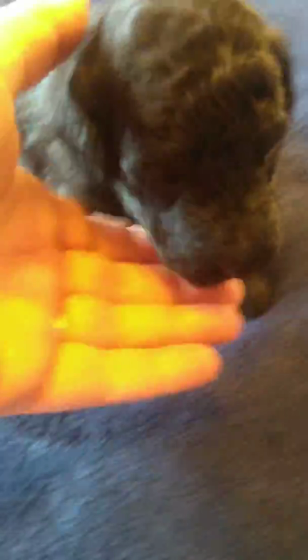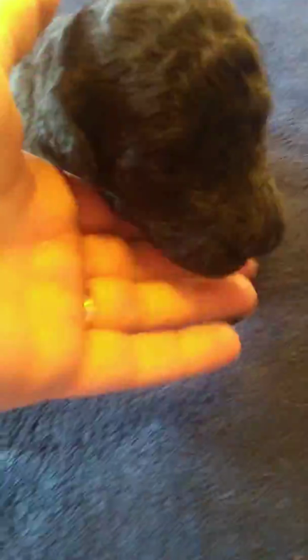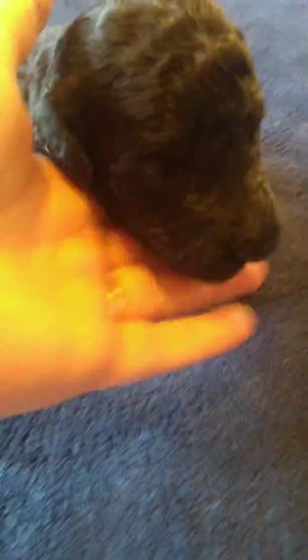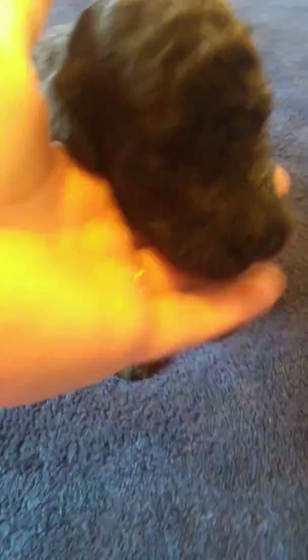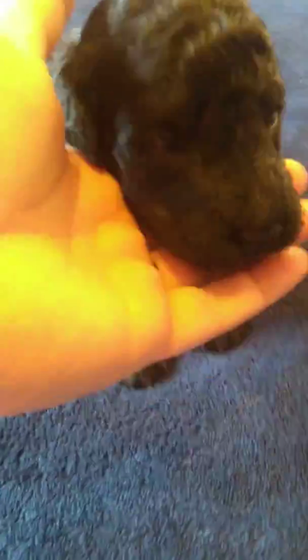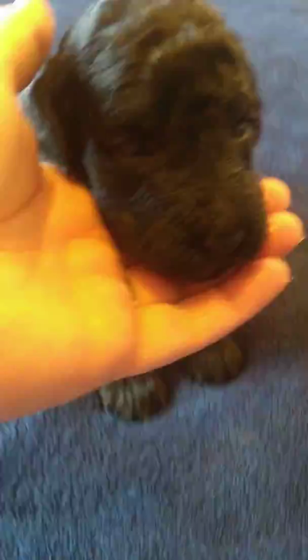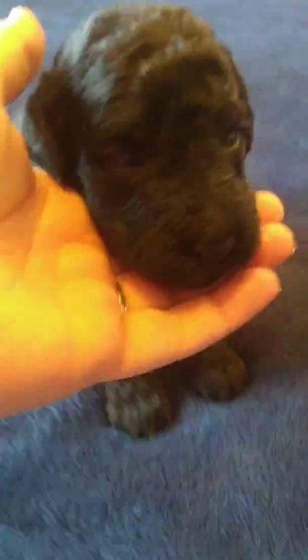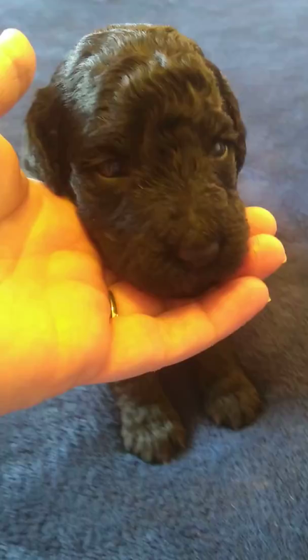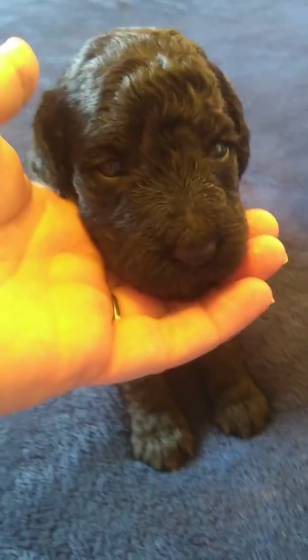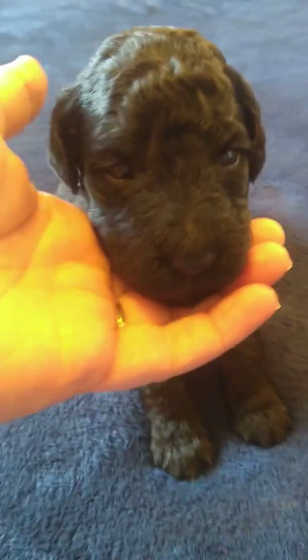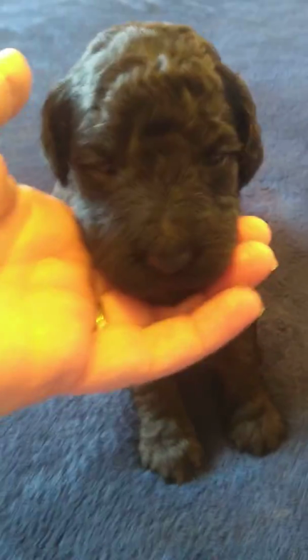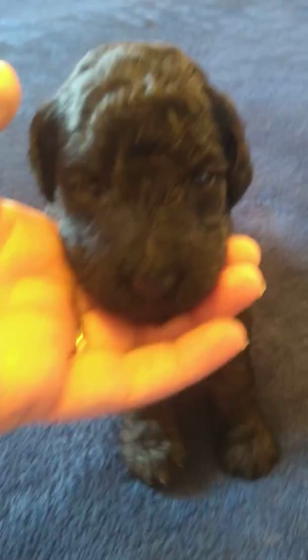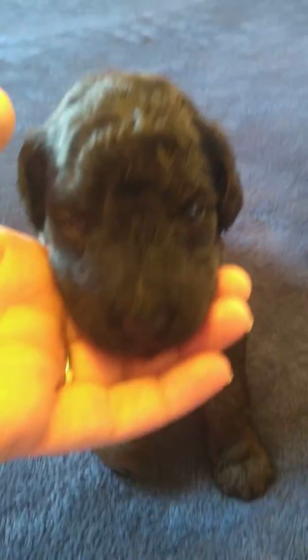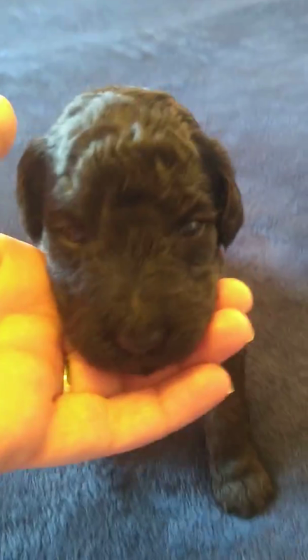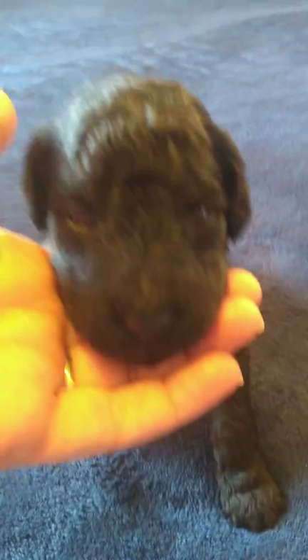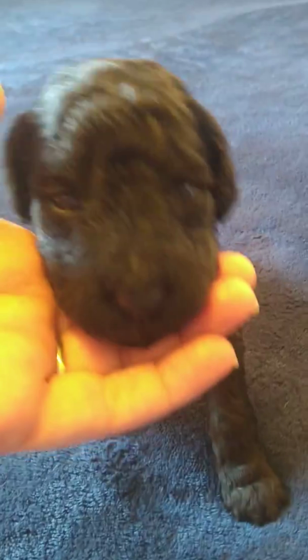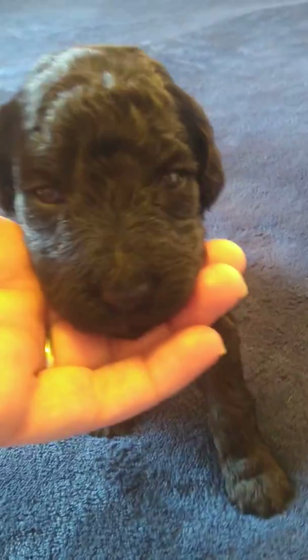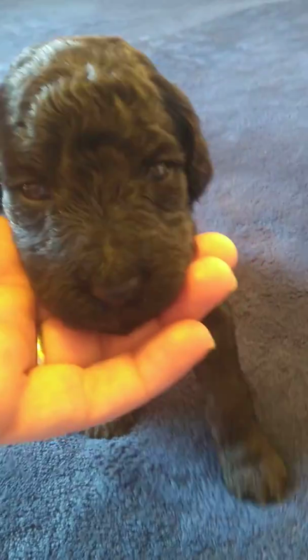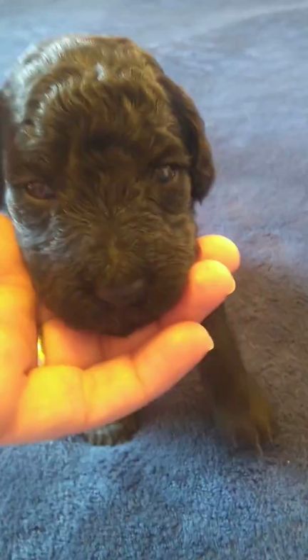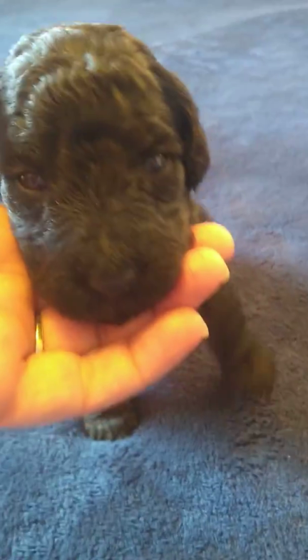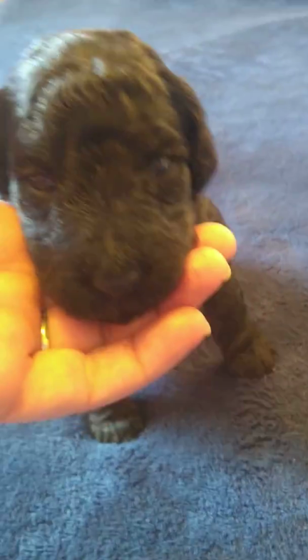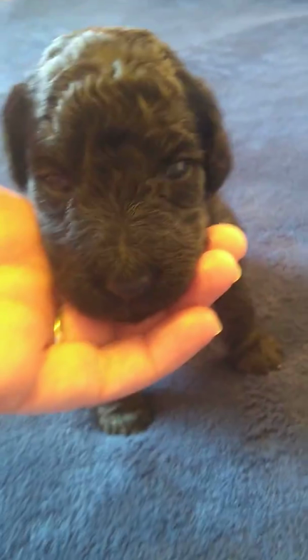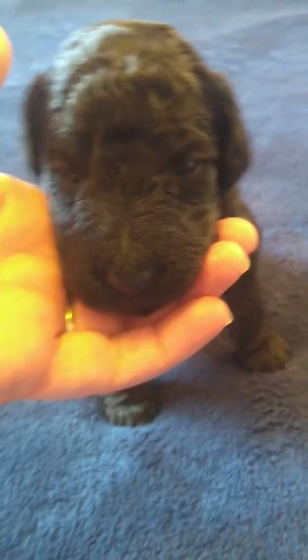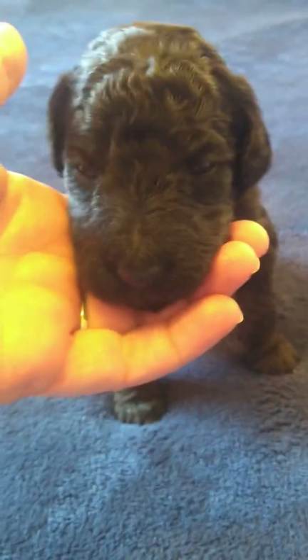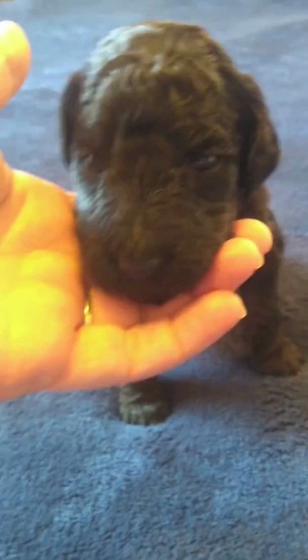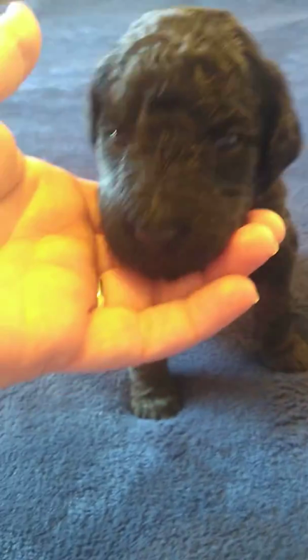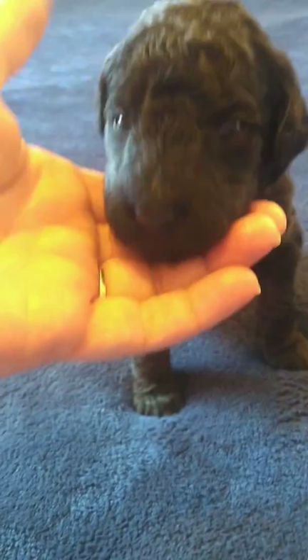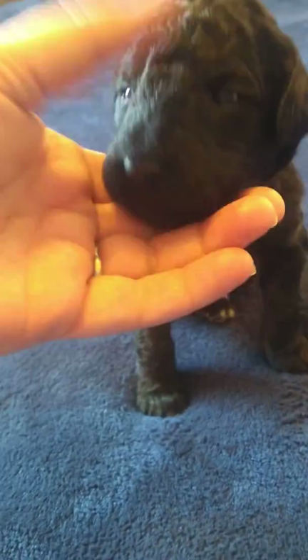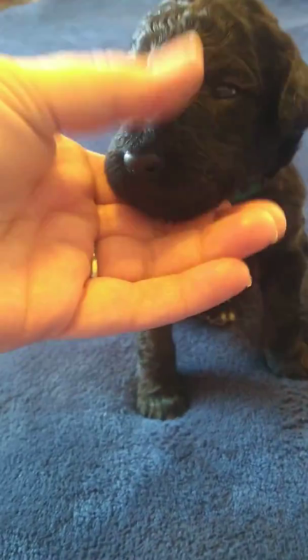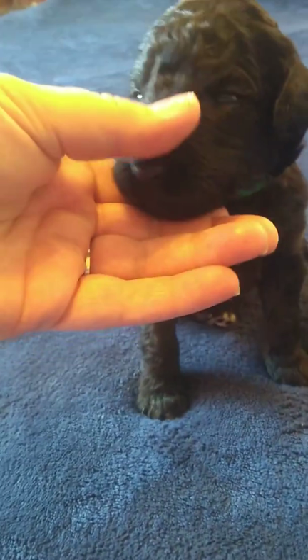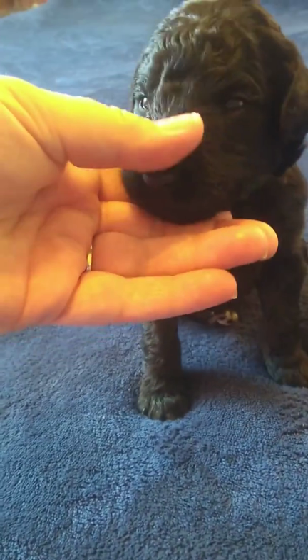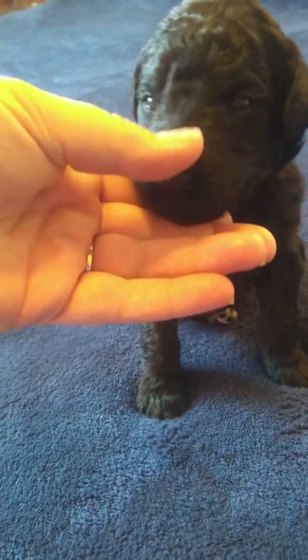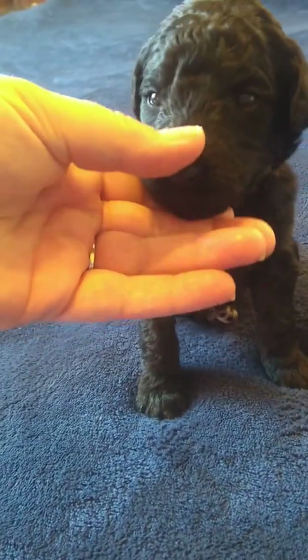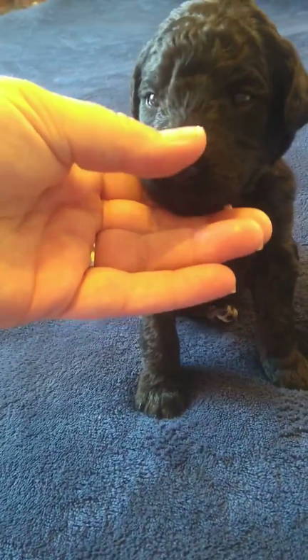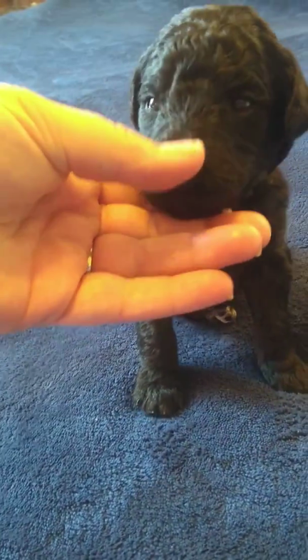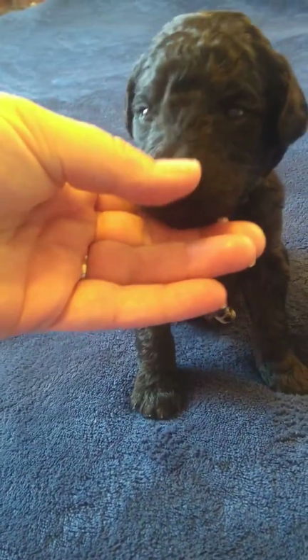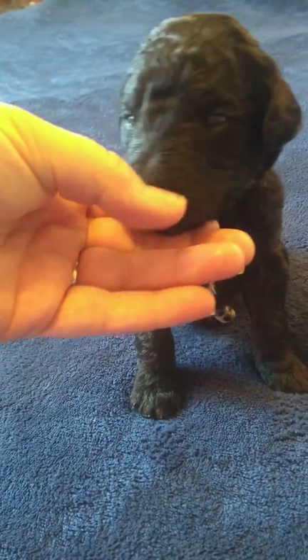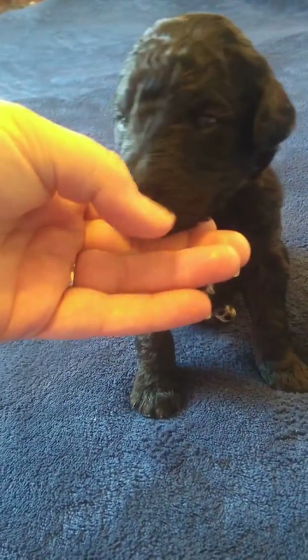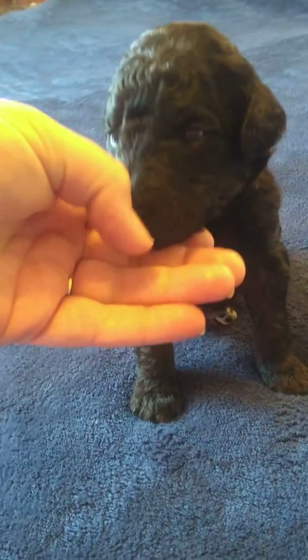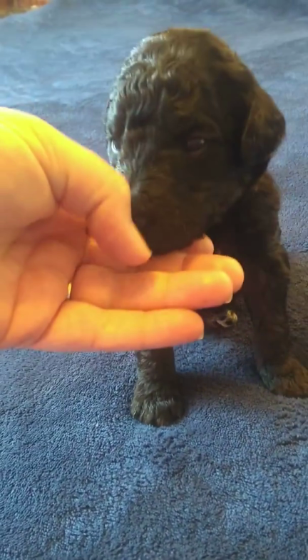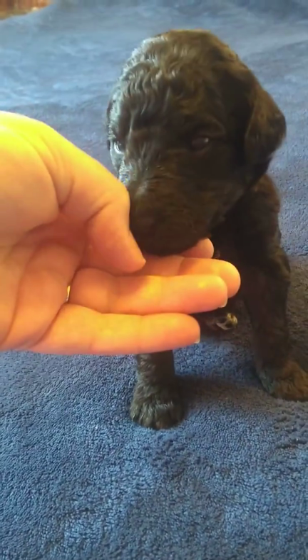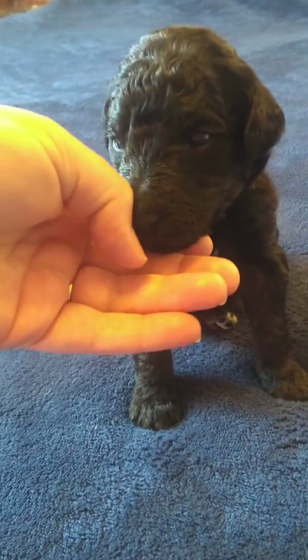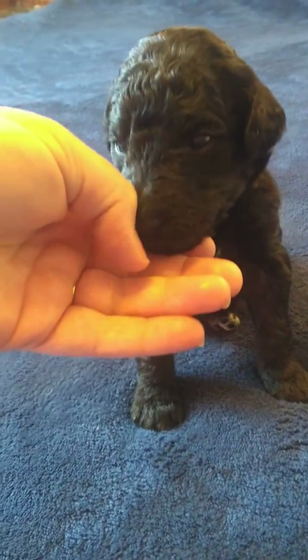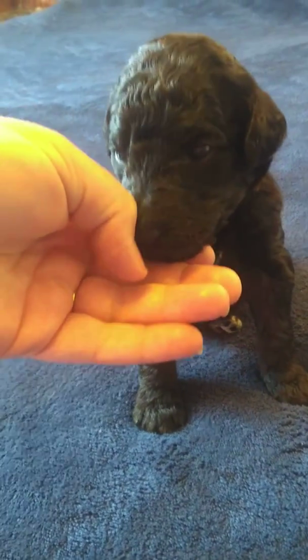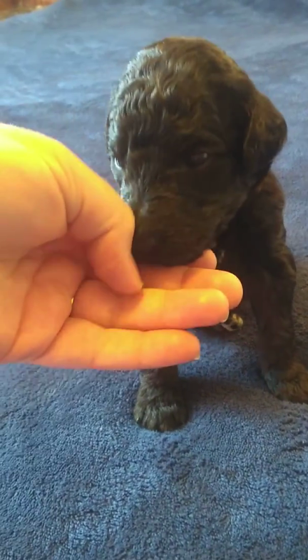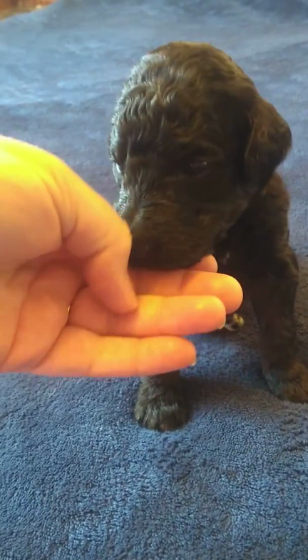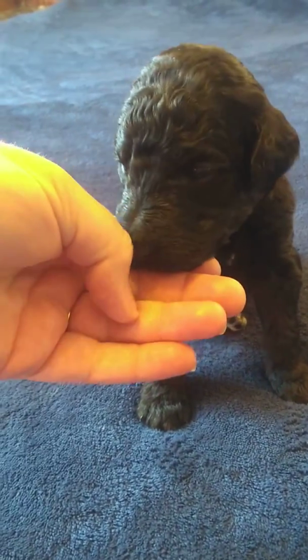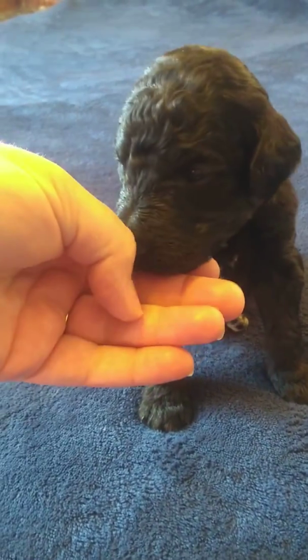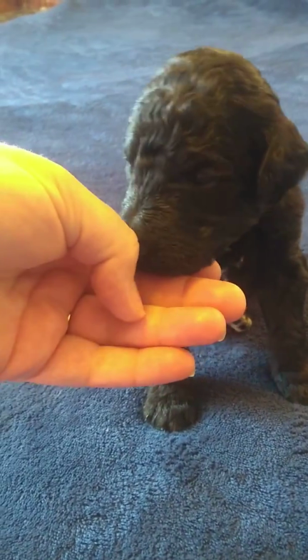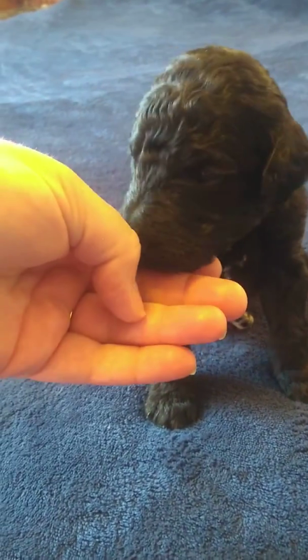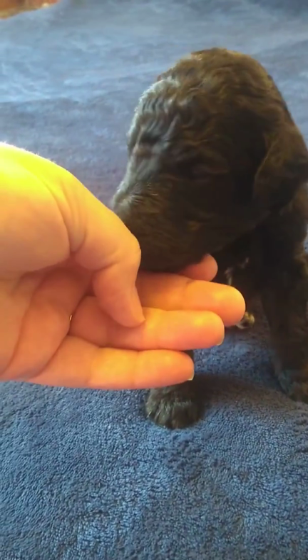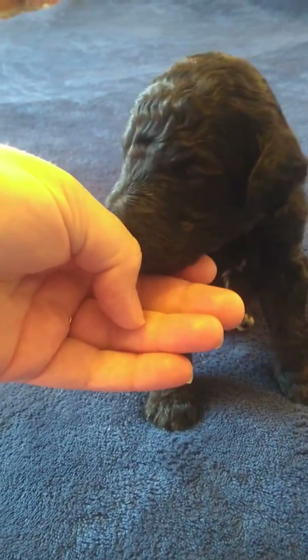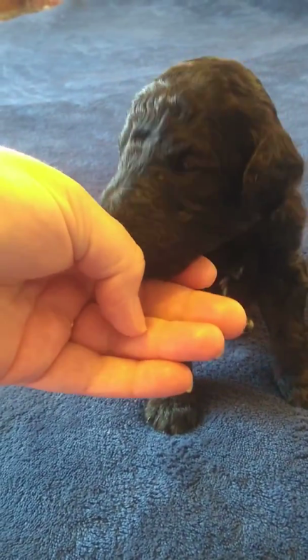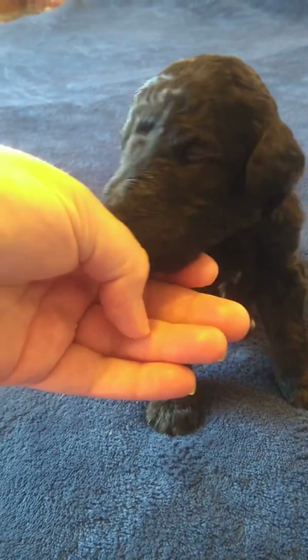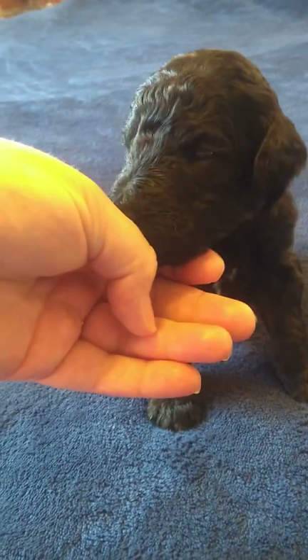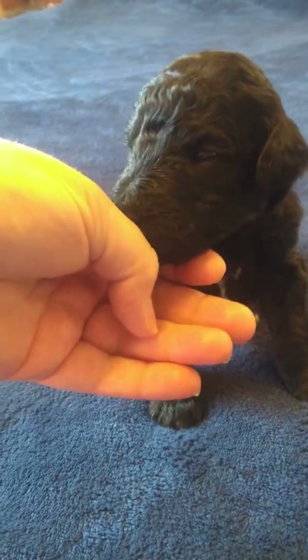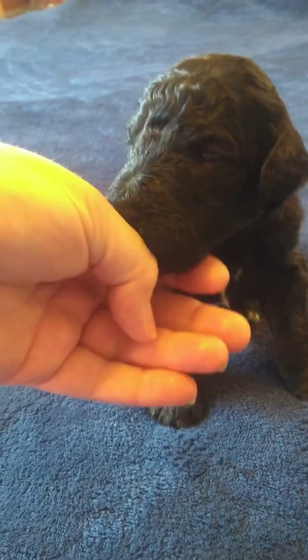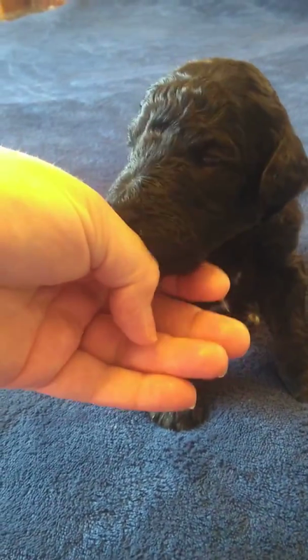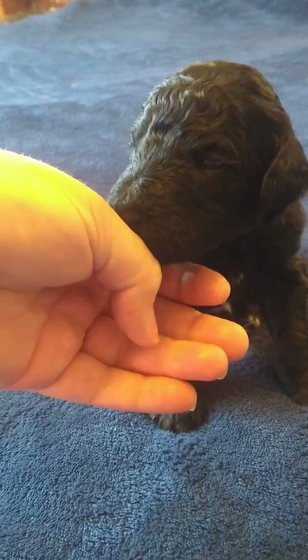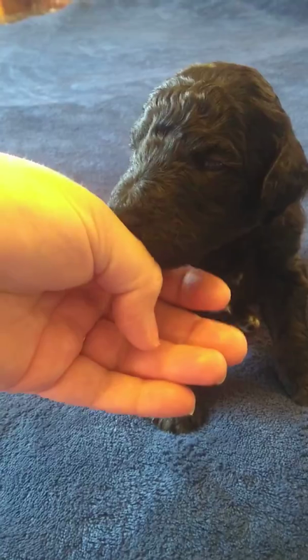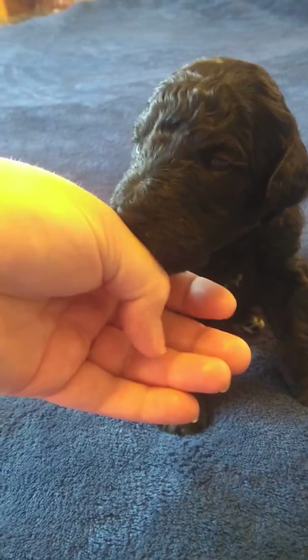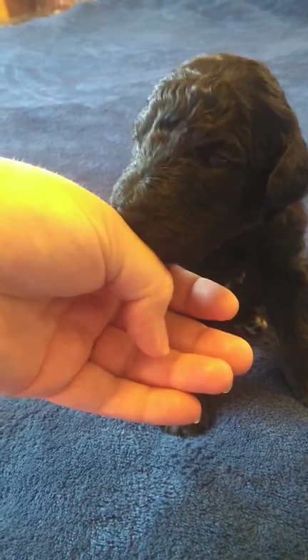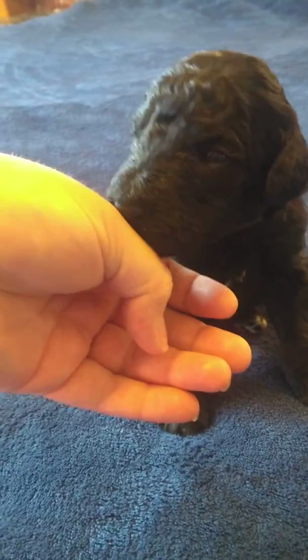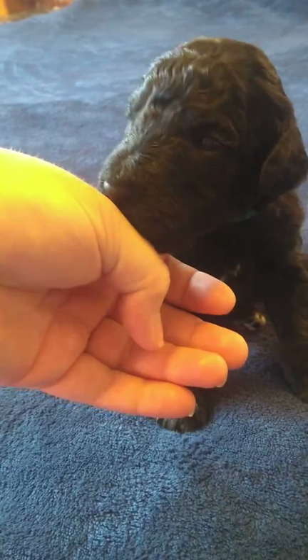Look up here. Say hello sweet Giovanni. You are a fat little eagle — take a look.